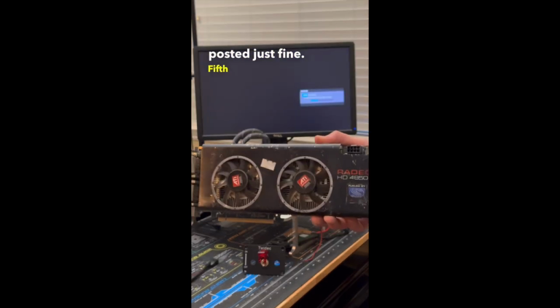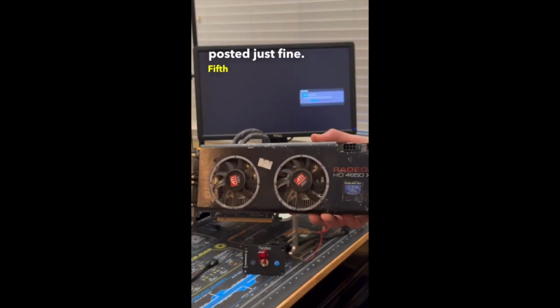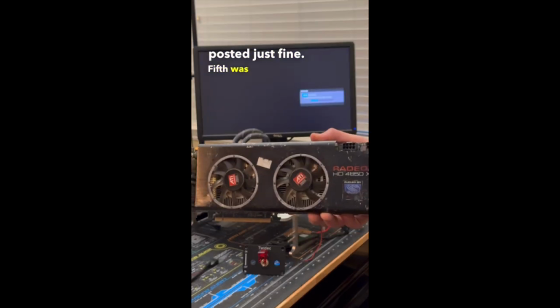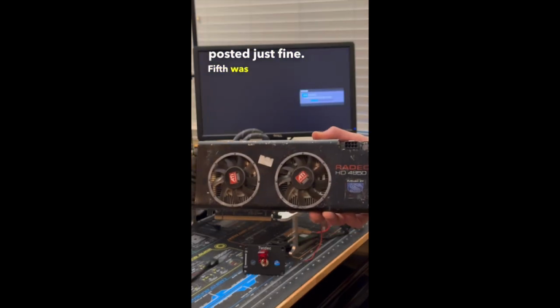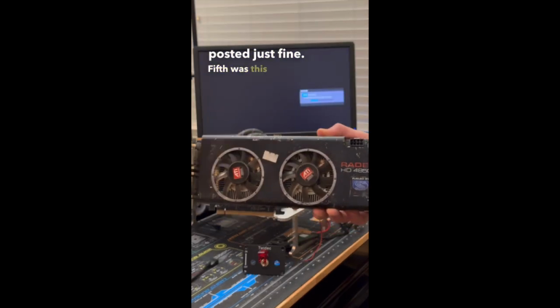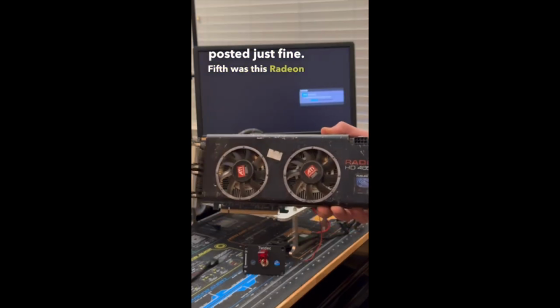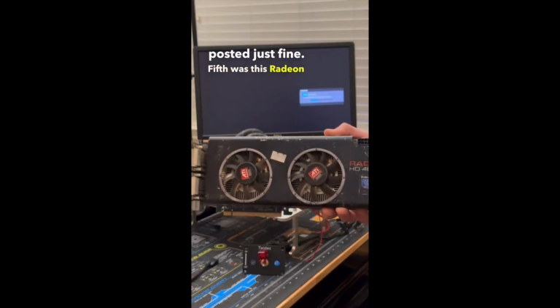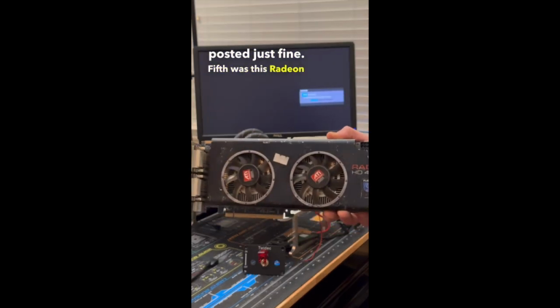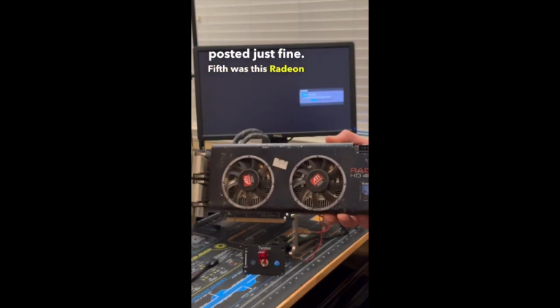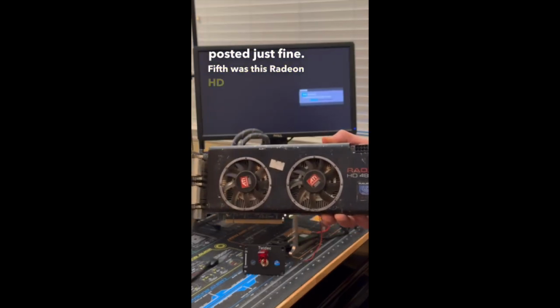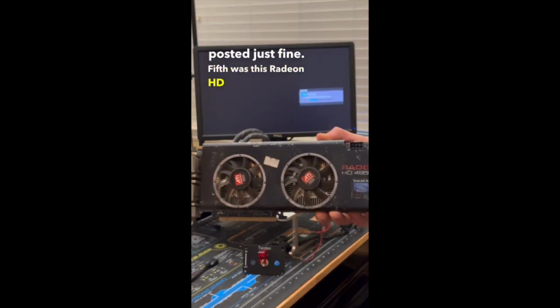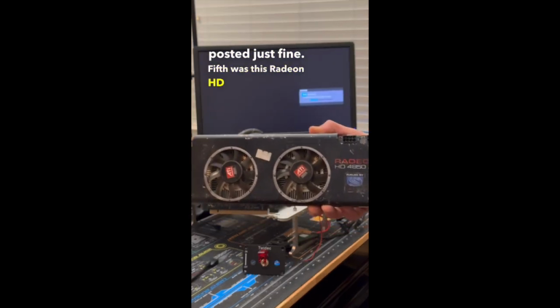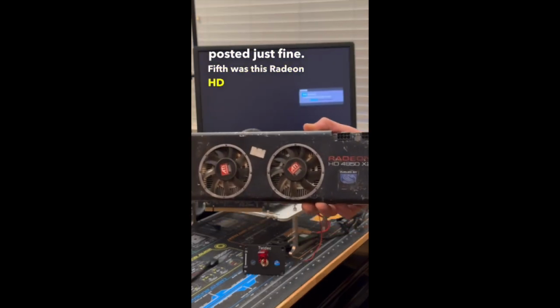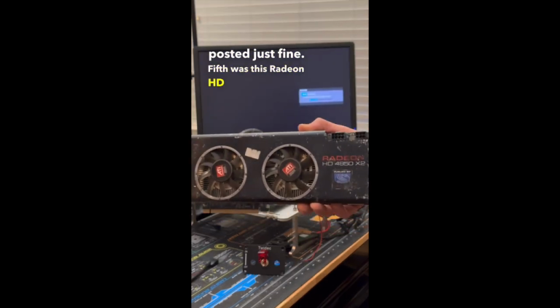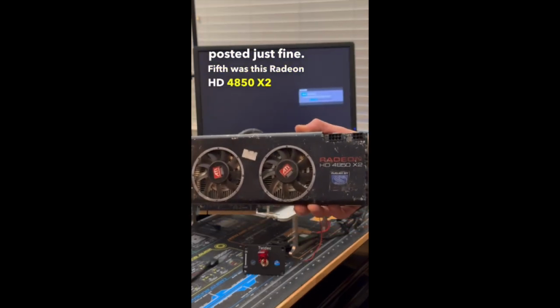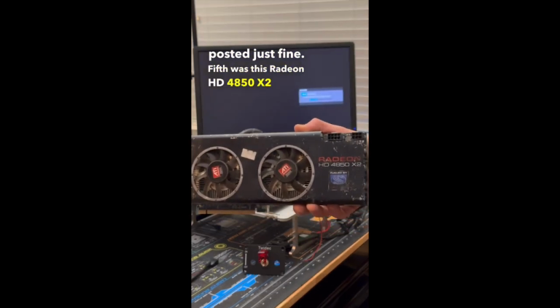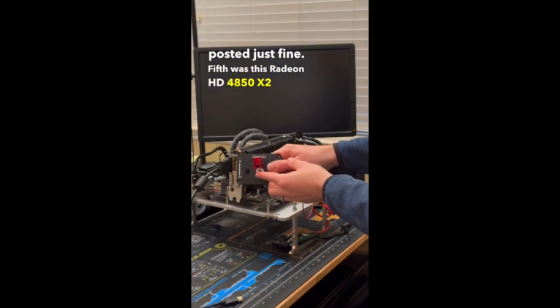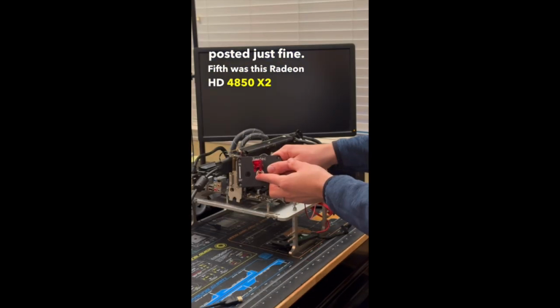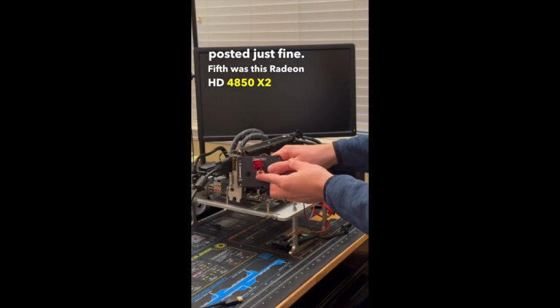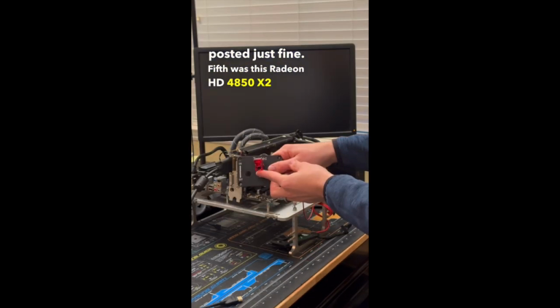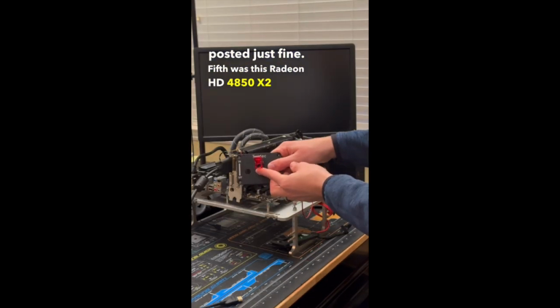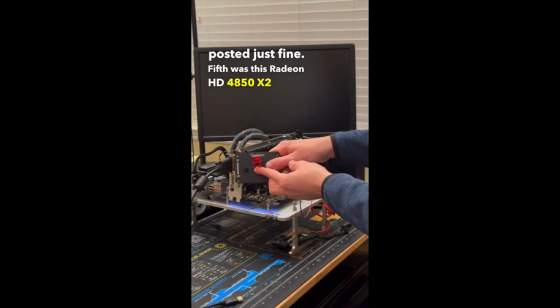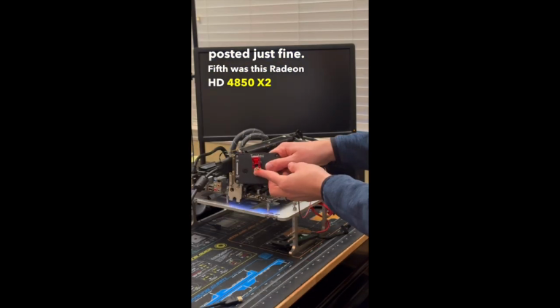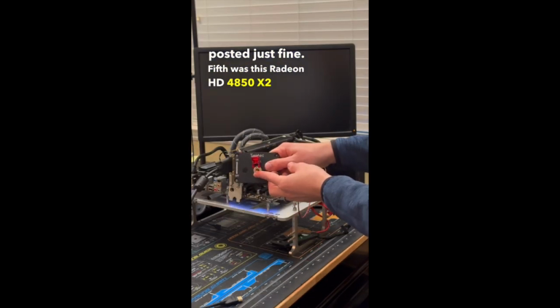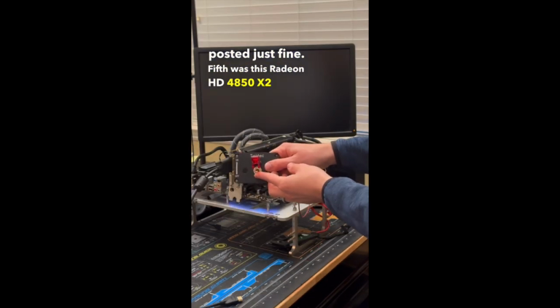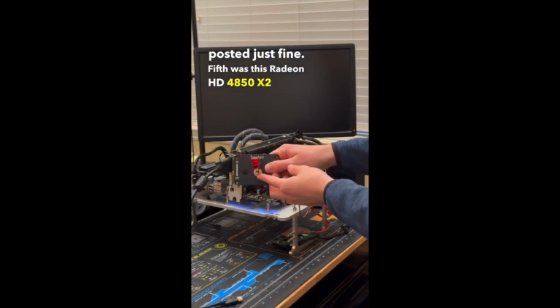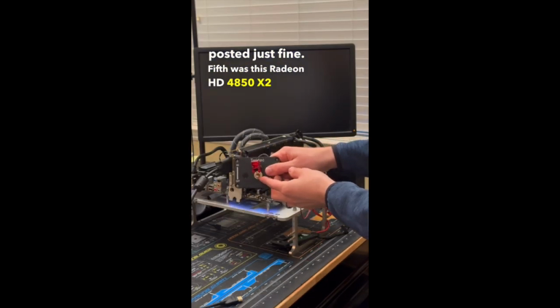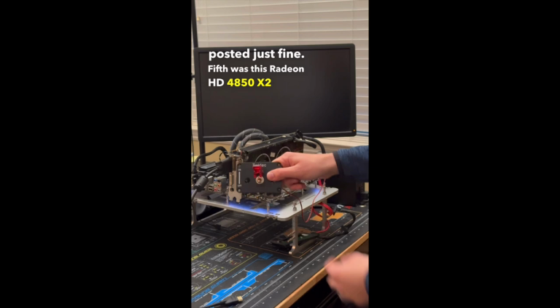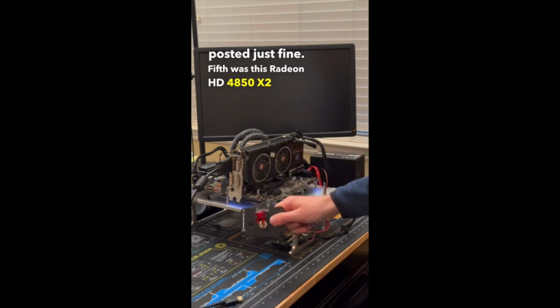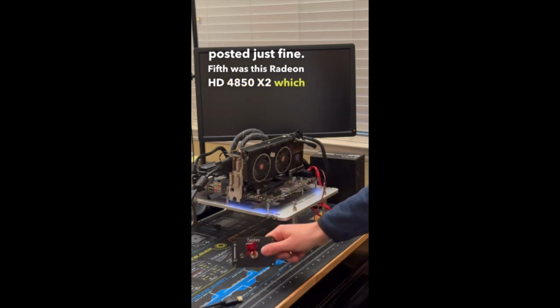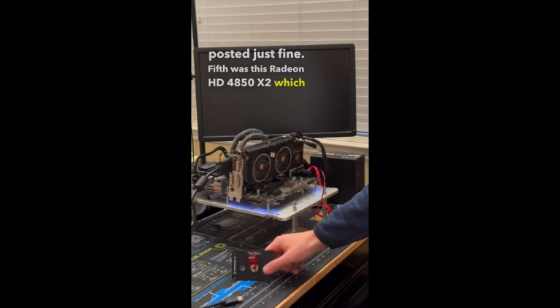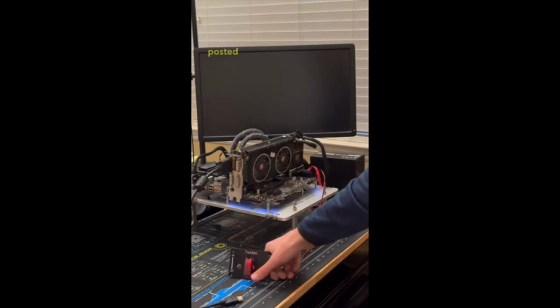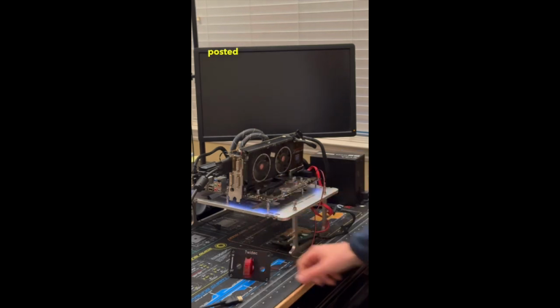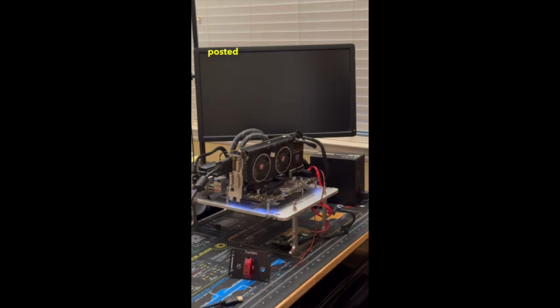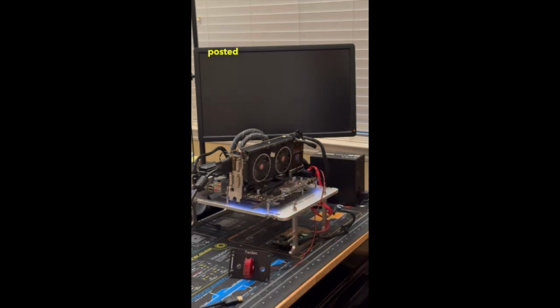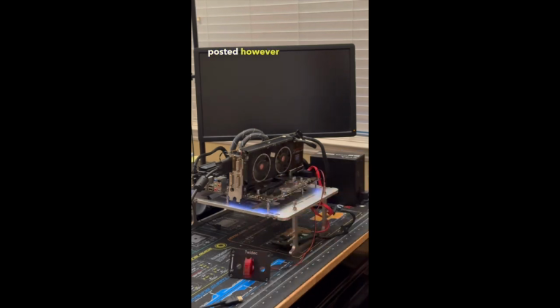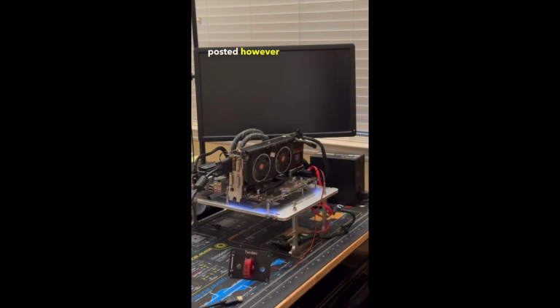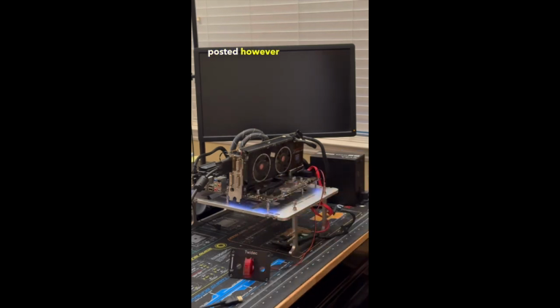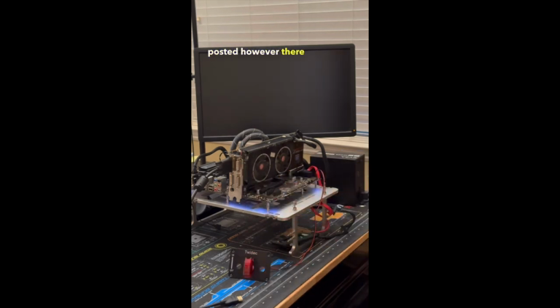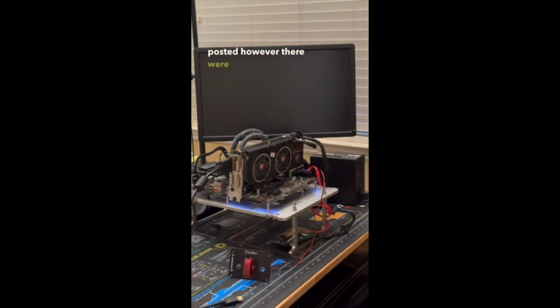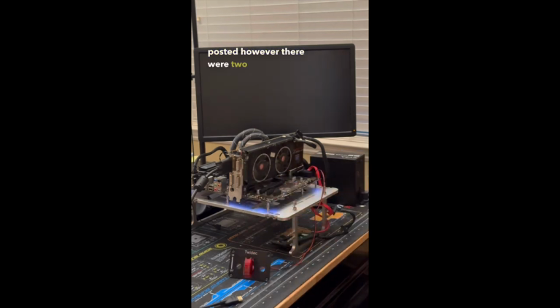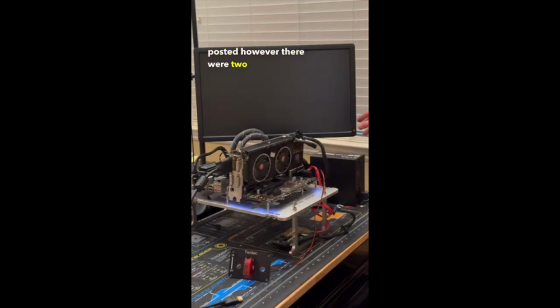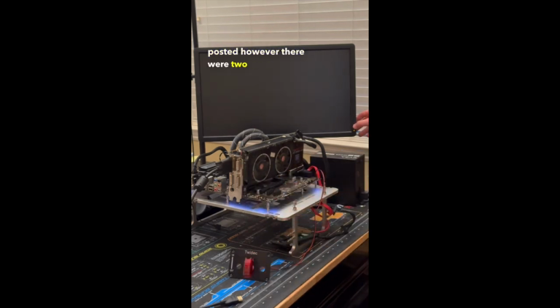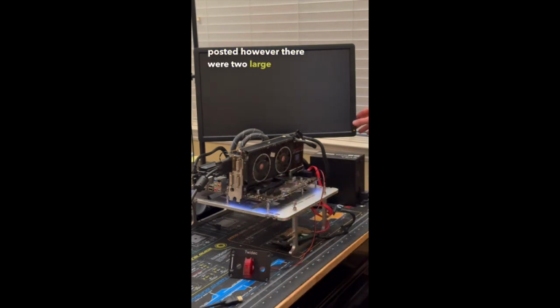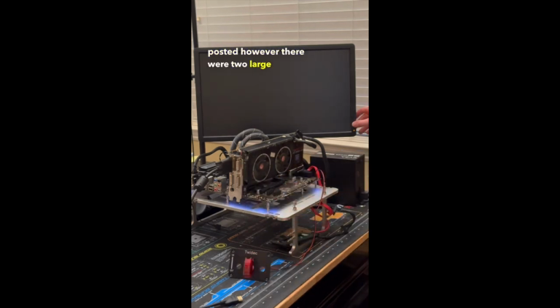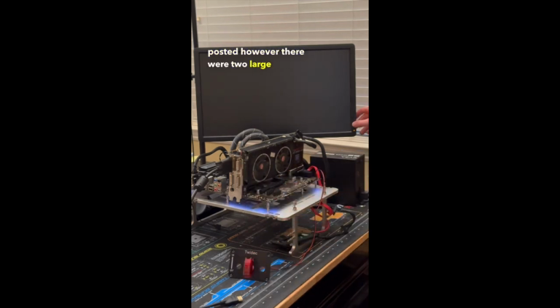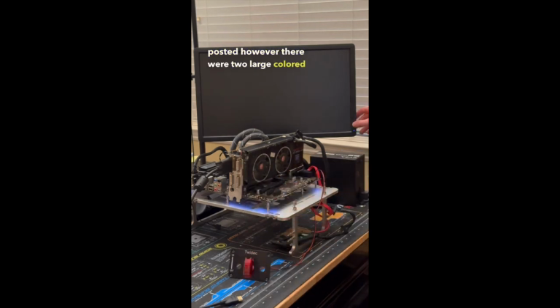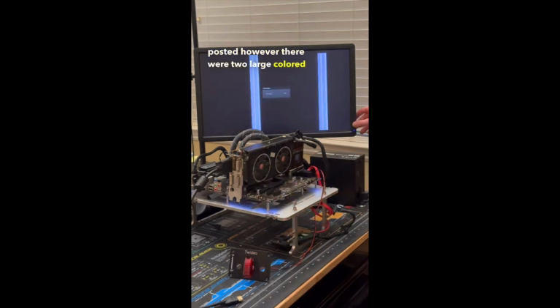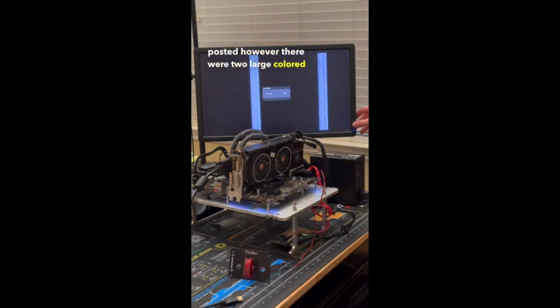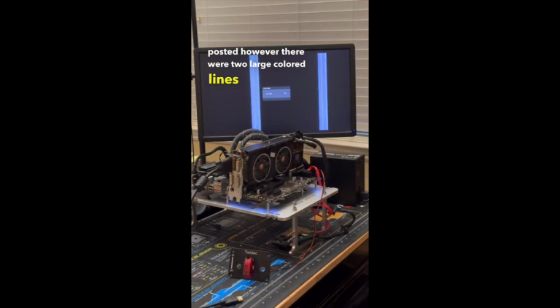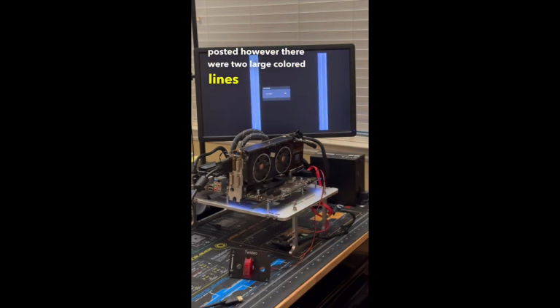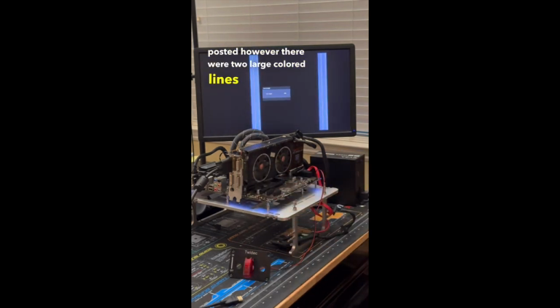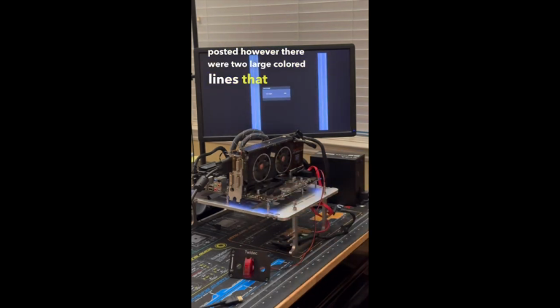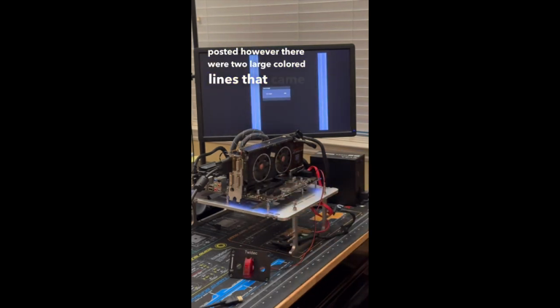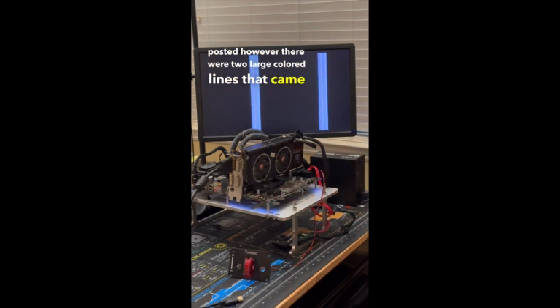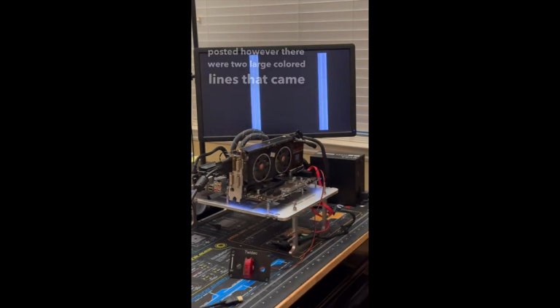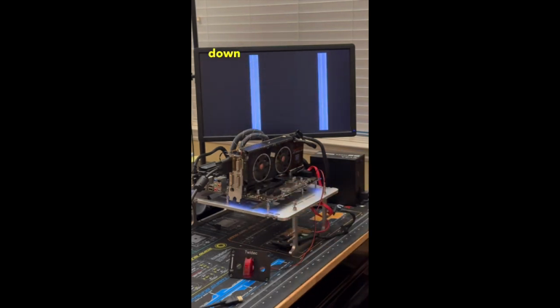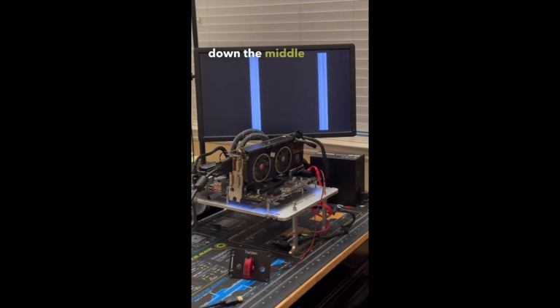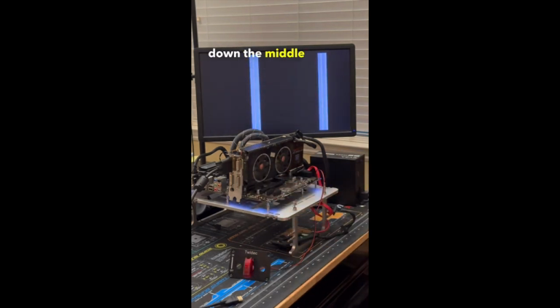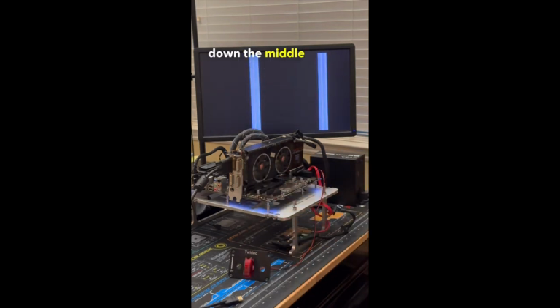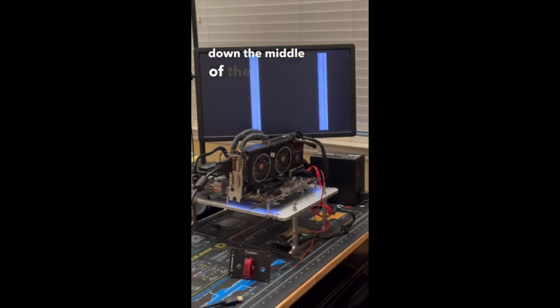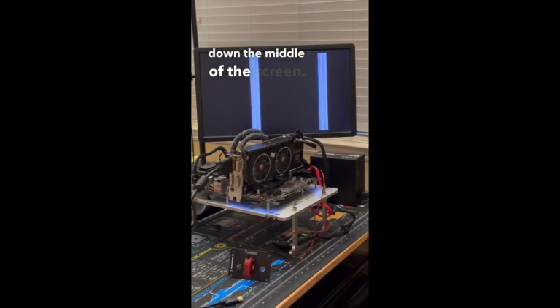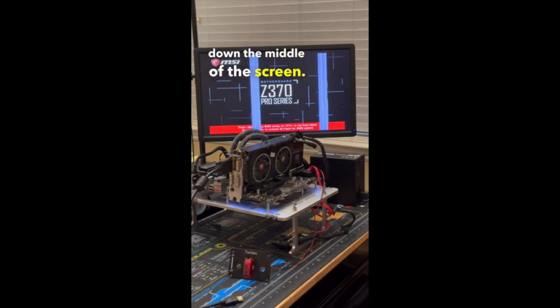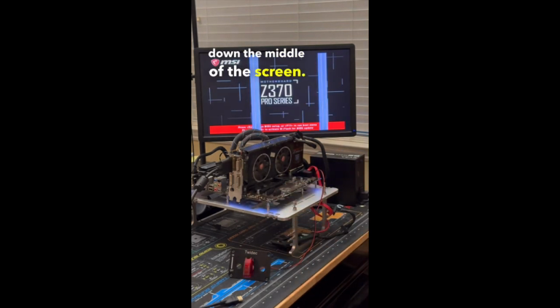Fifth was this Radeon HD 4850 X2, which posted. However, there were two large color lines that came down the middle of the screen.